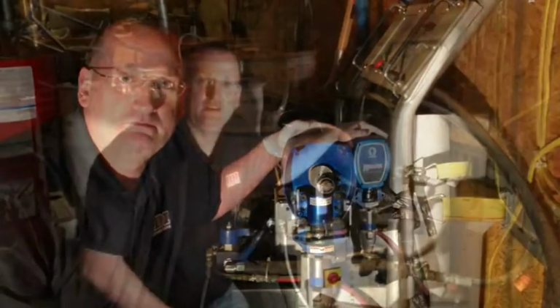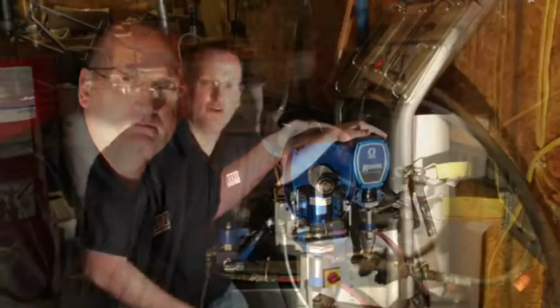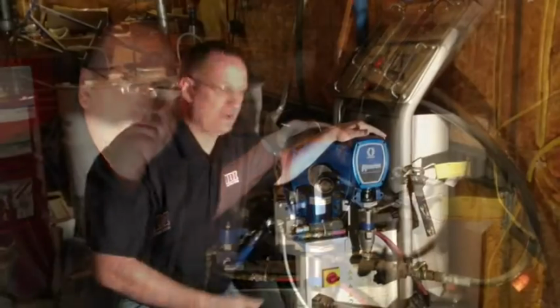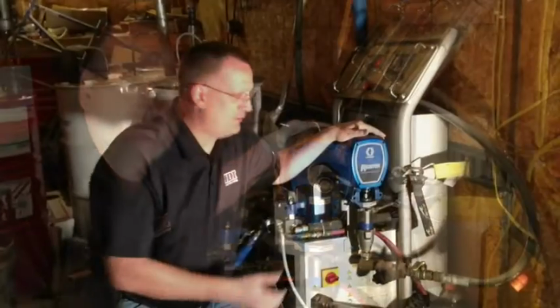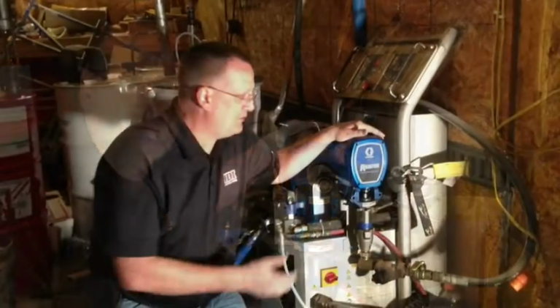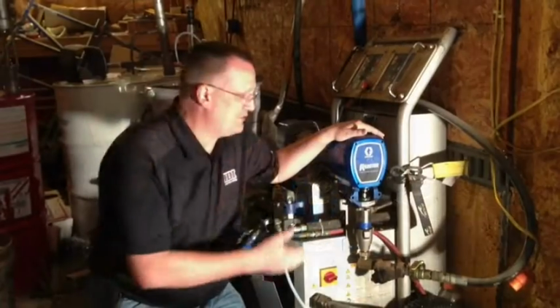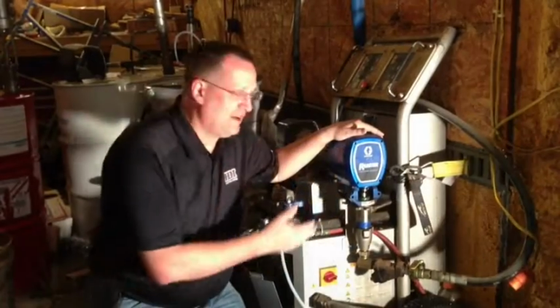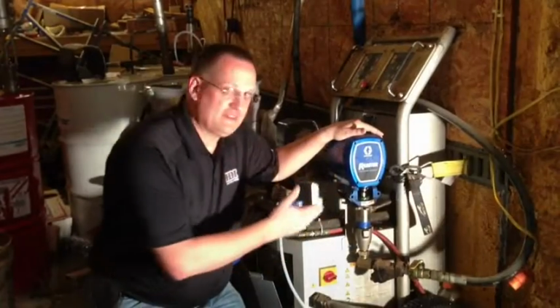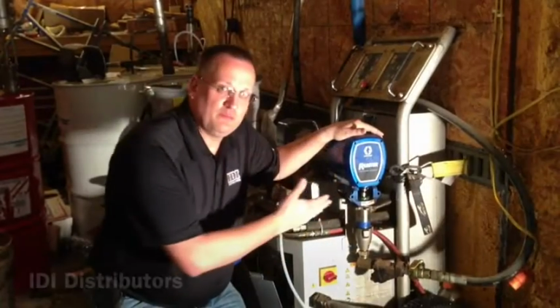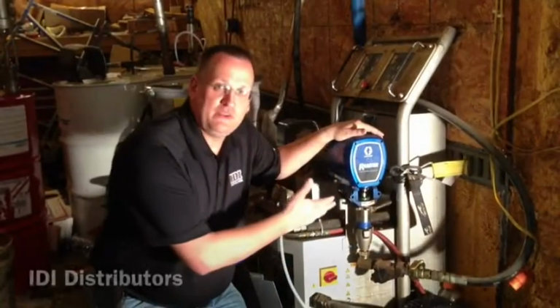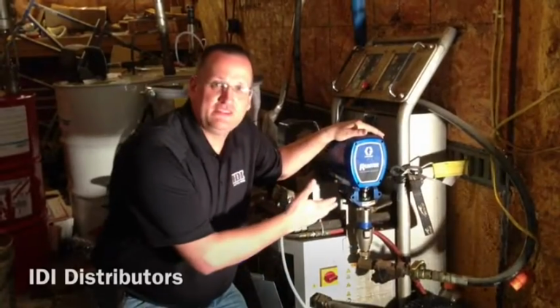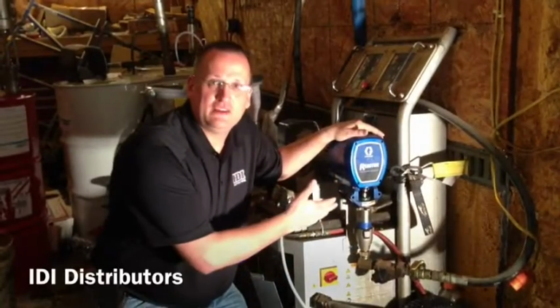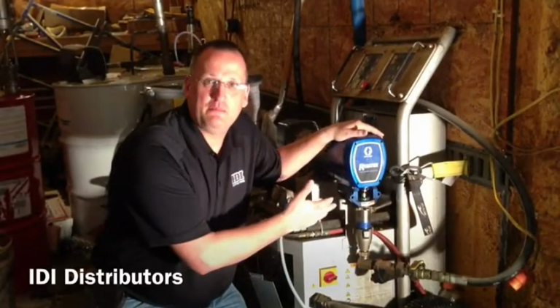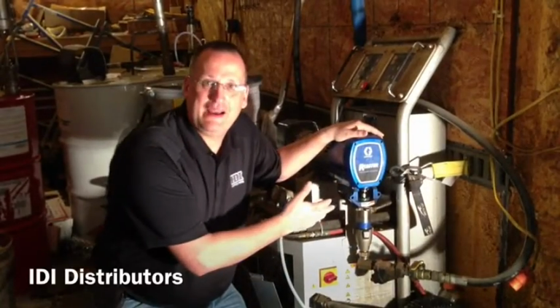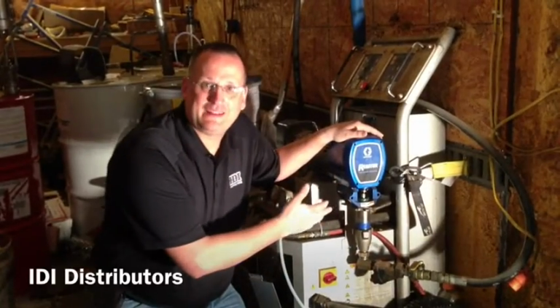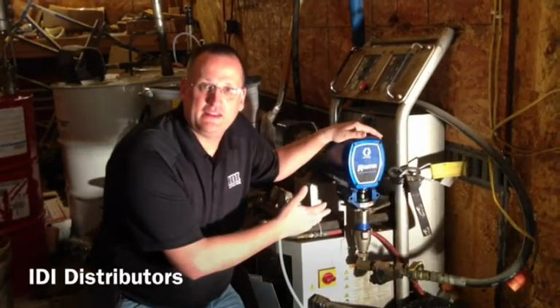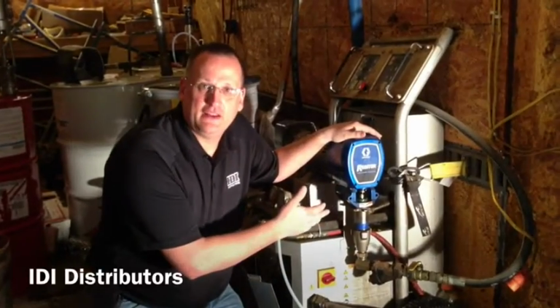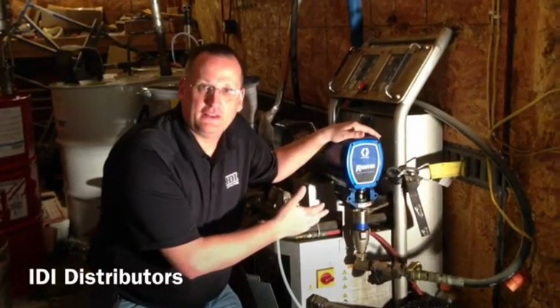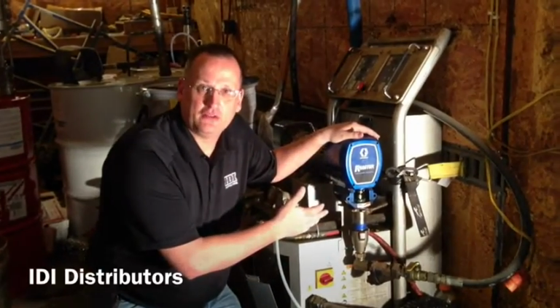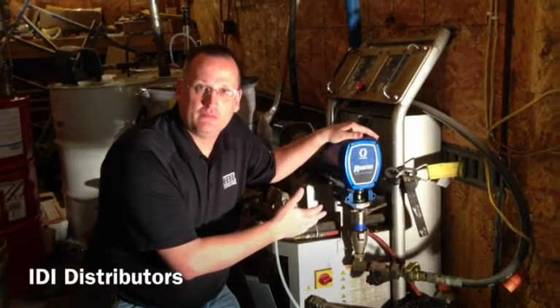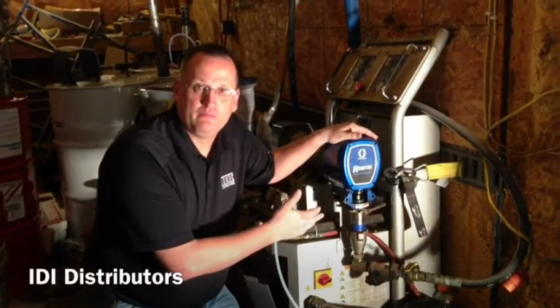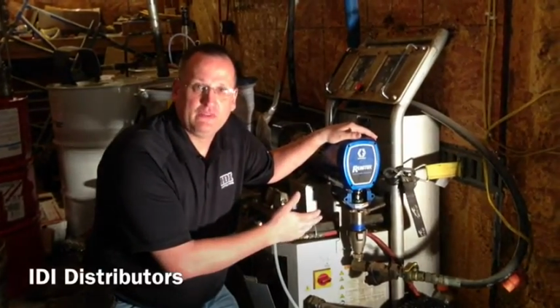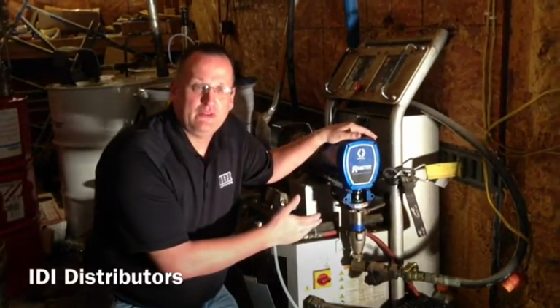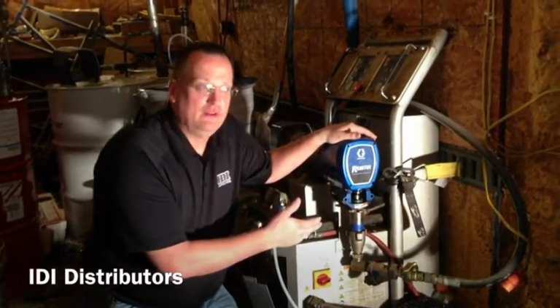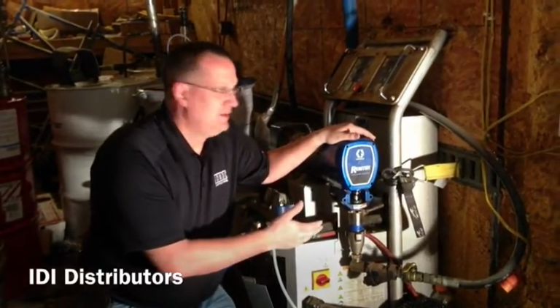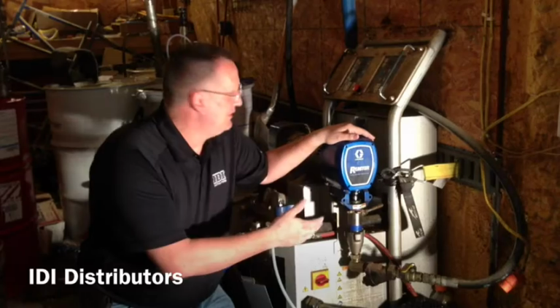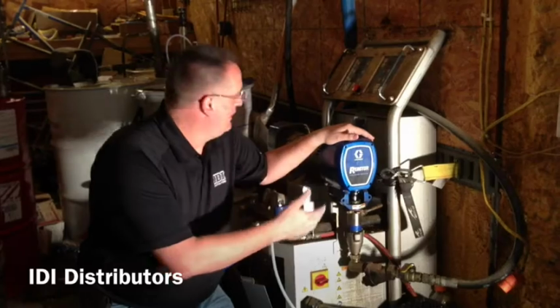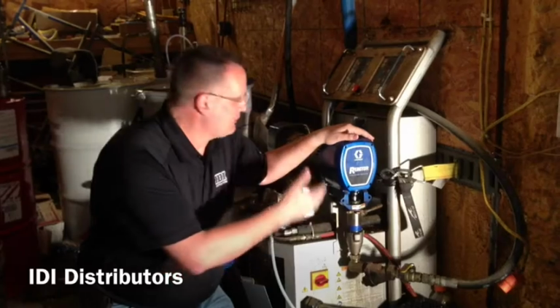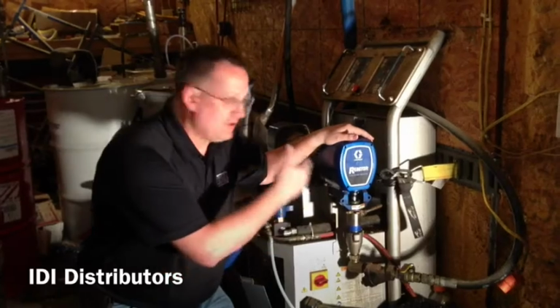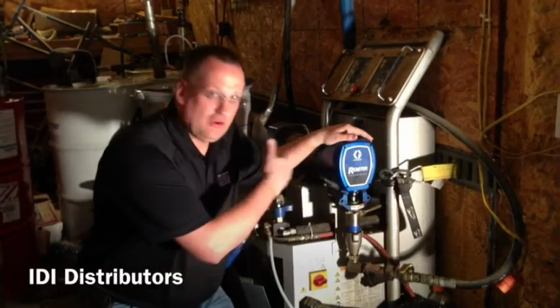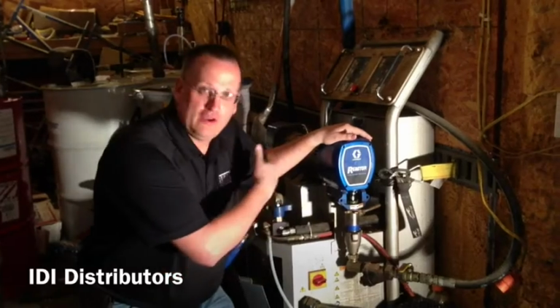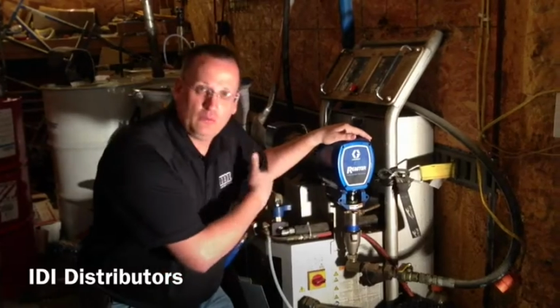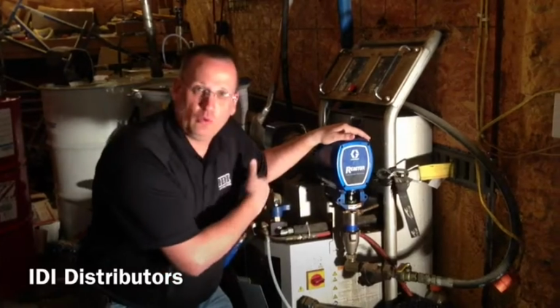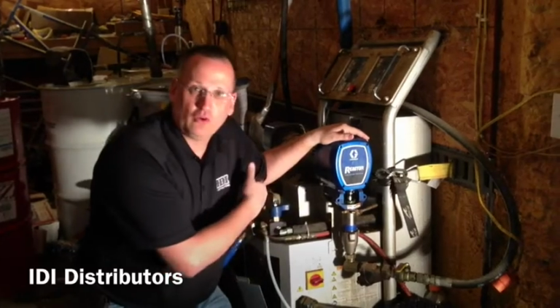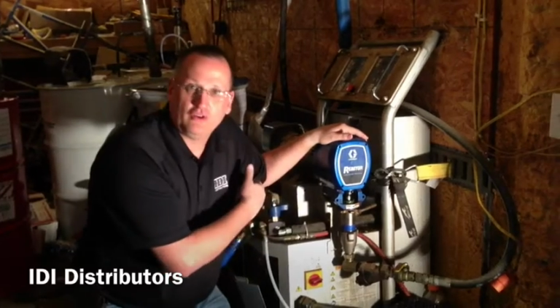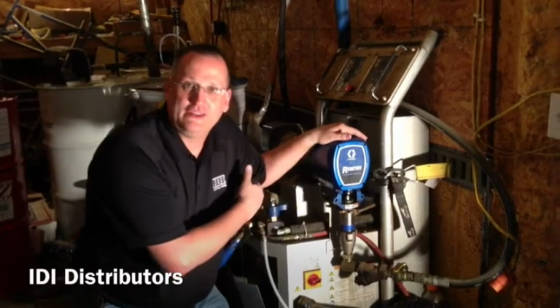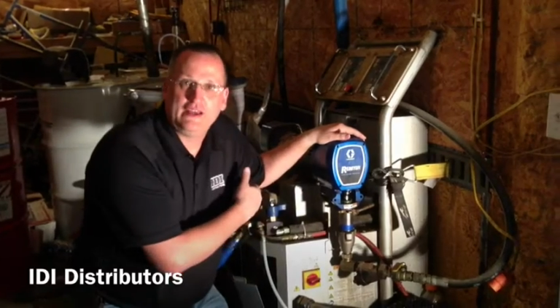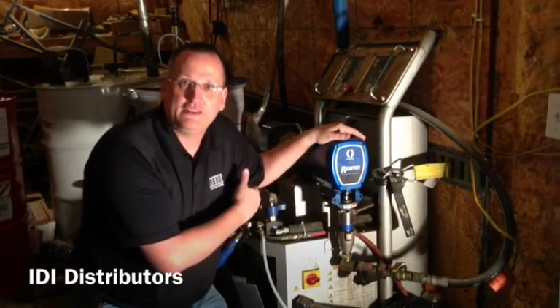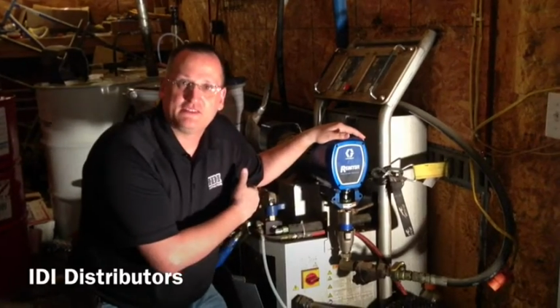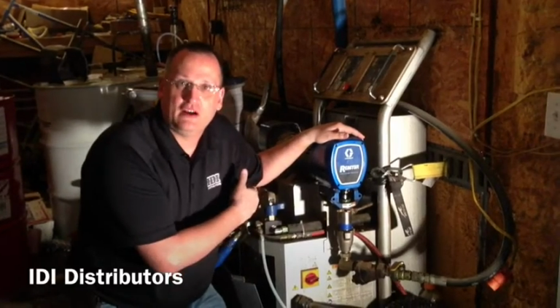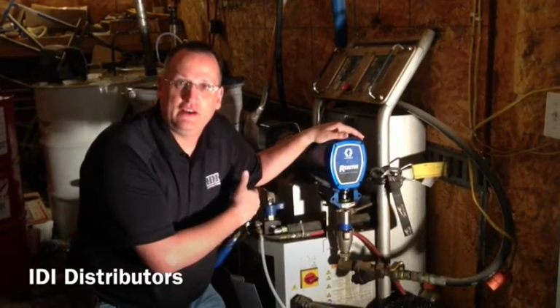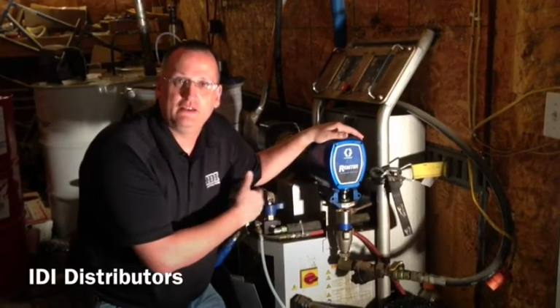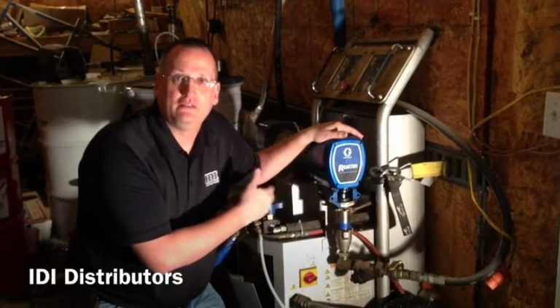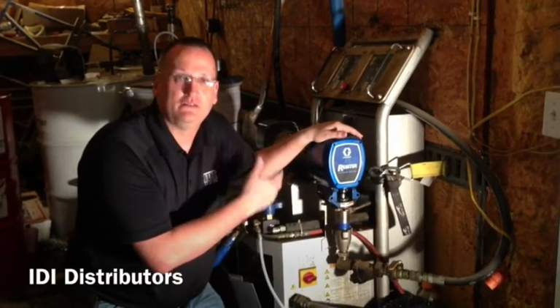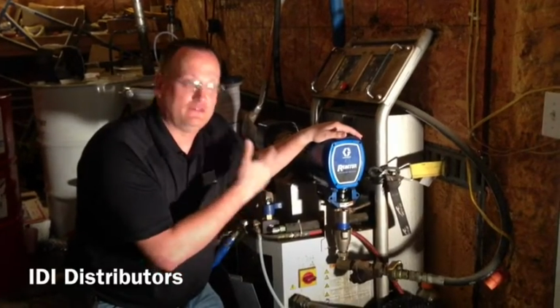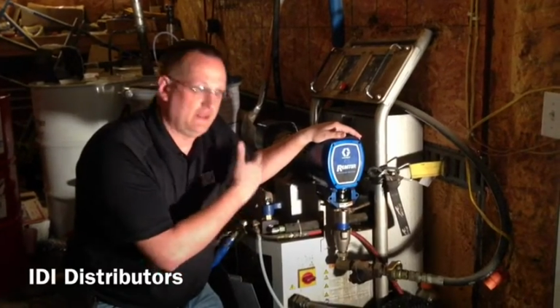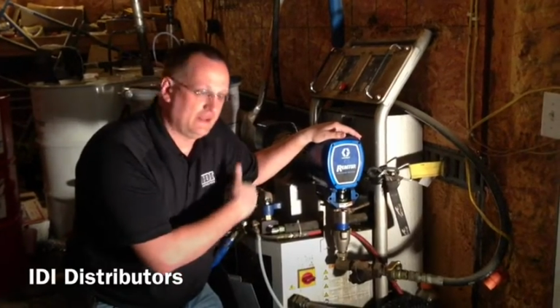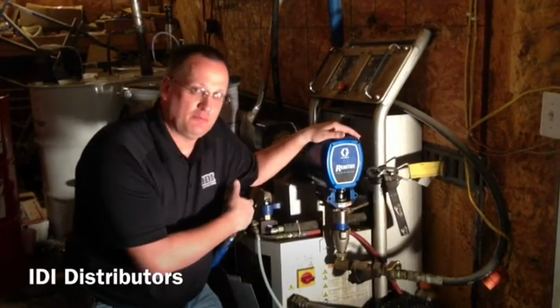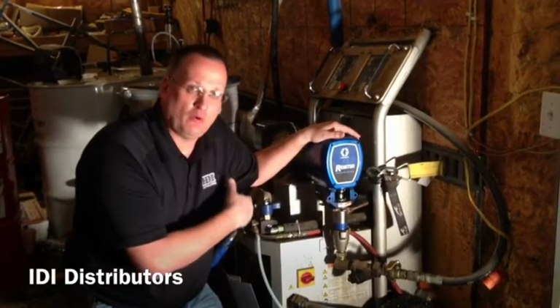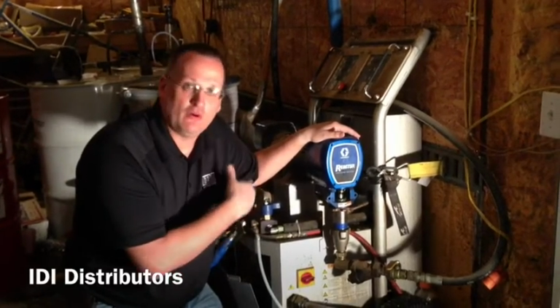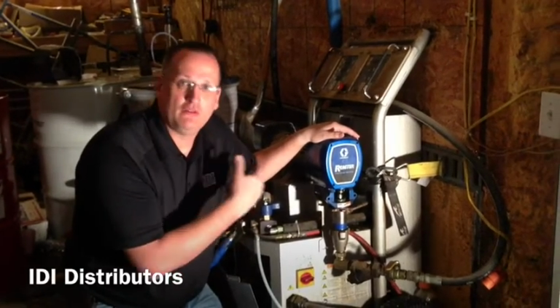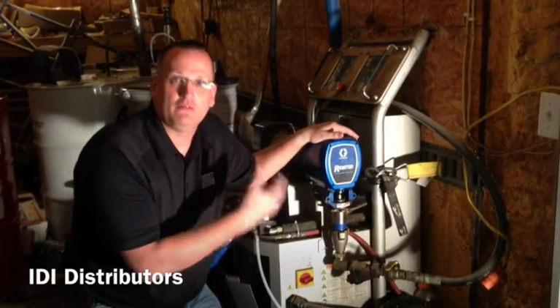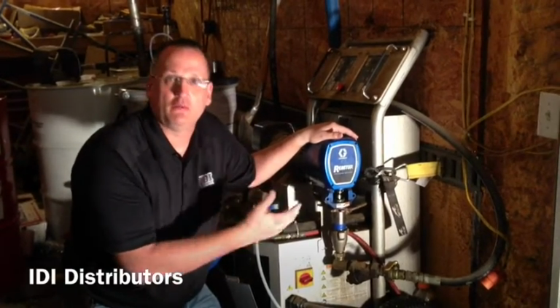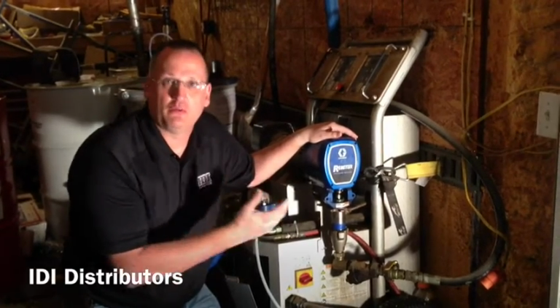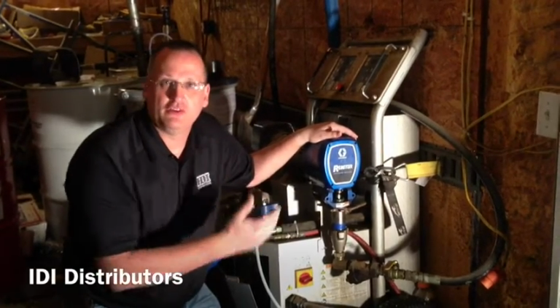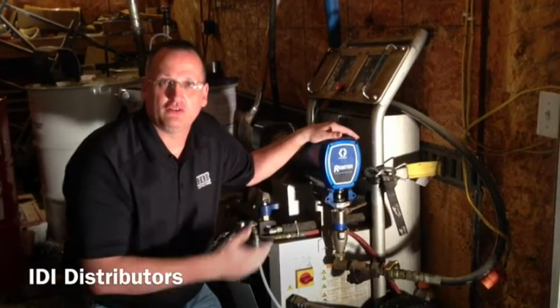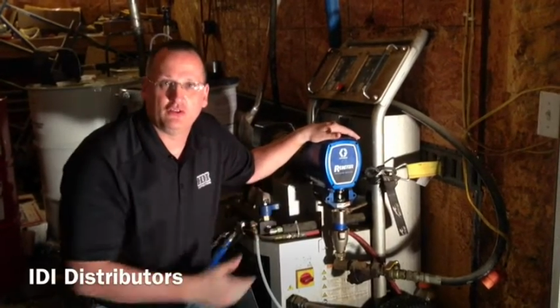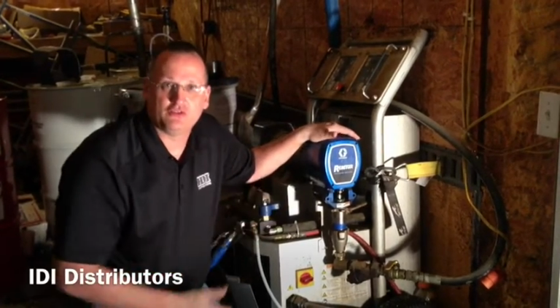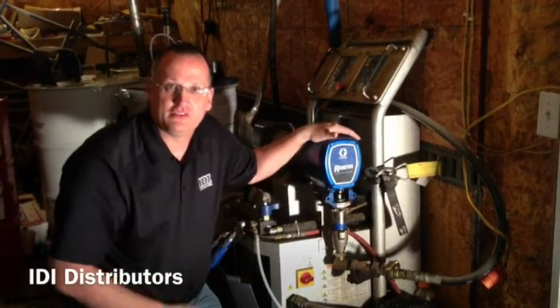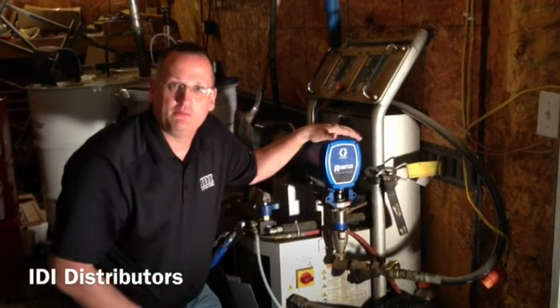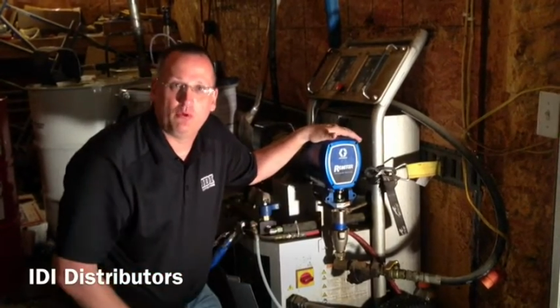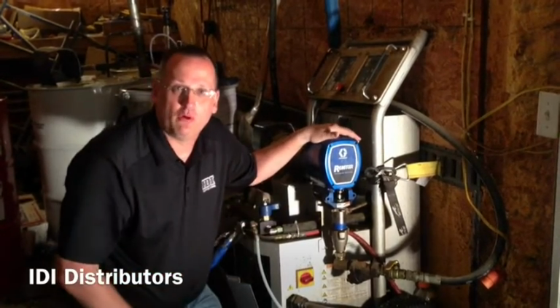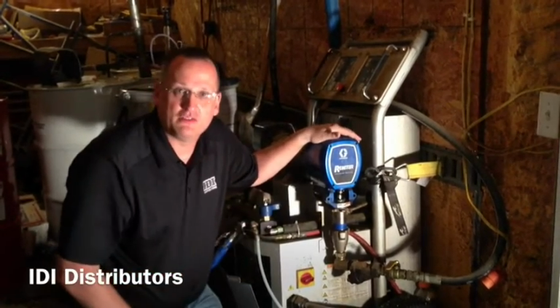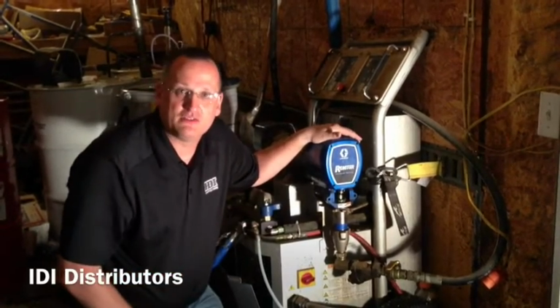We've got the B-side back together. We're going to go ahead and work on the A-side, take it apart, and replace all those same parts.